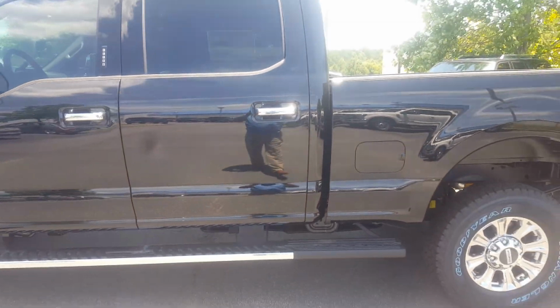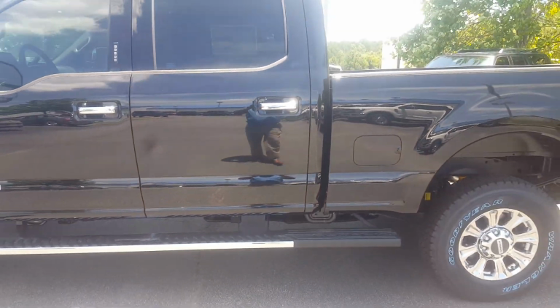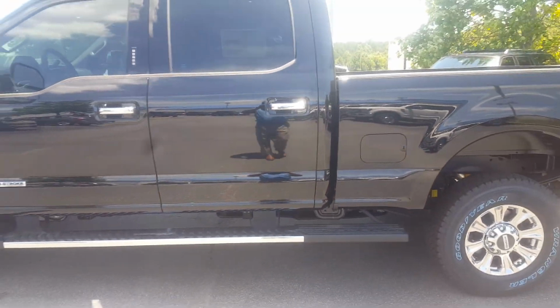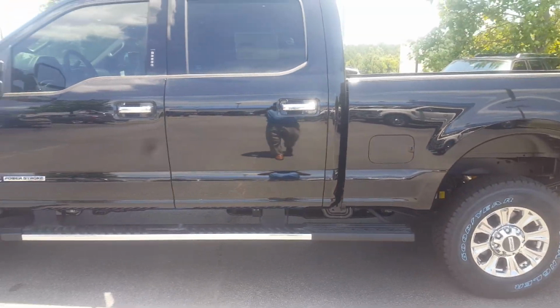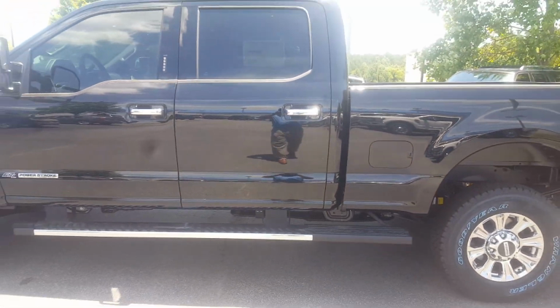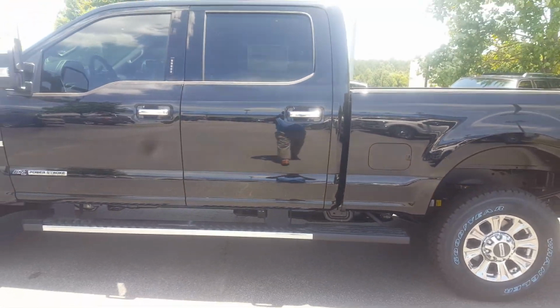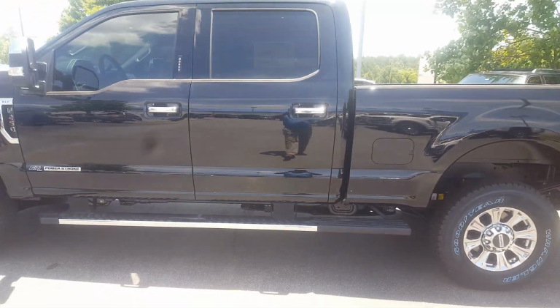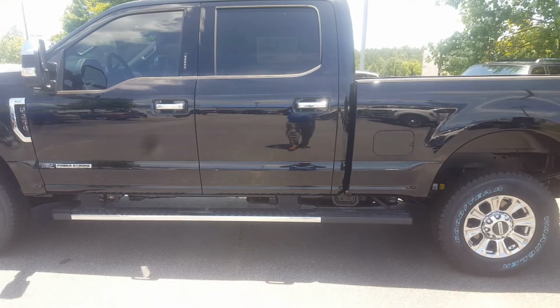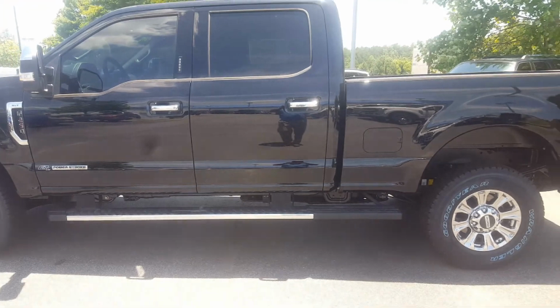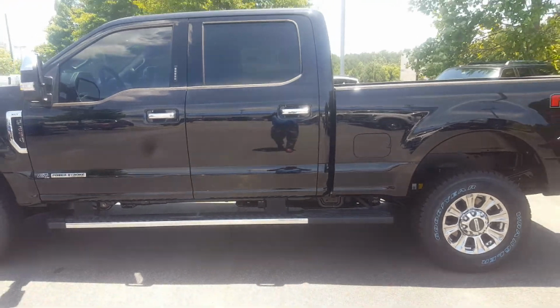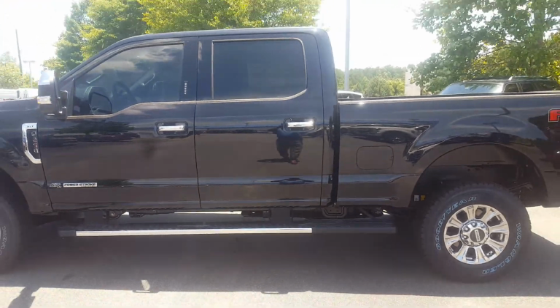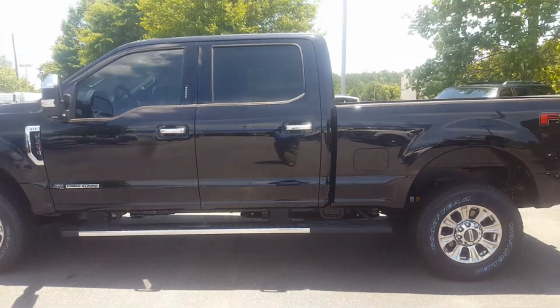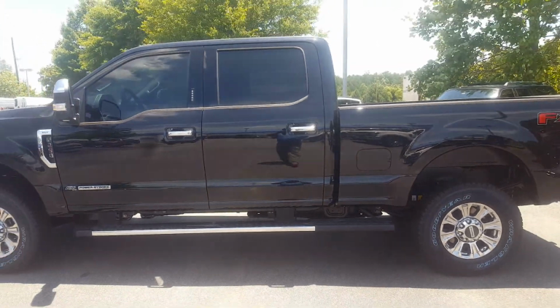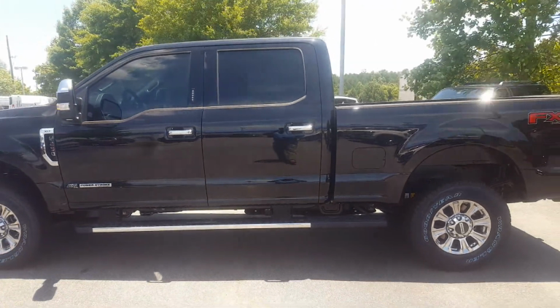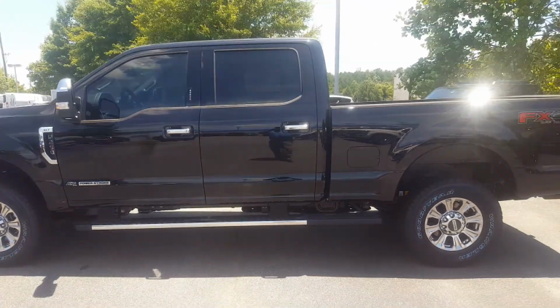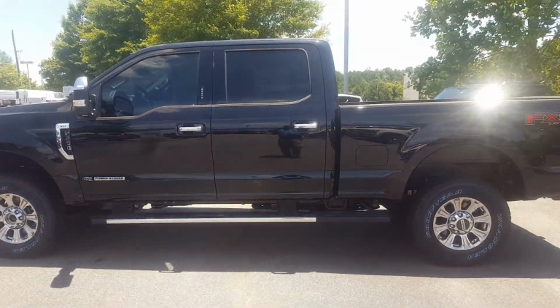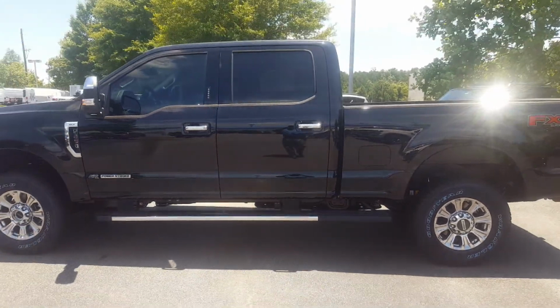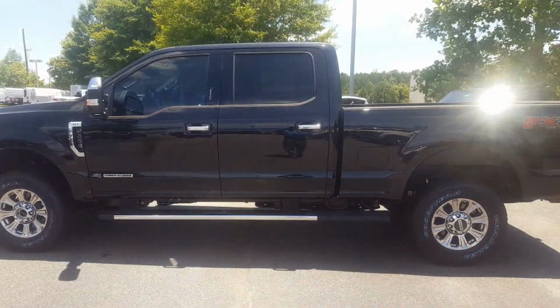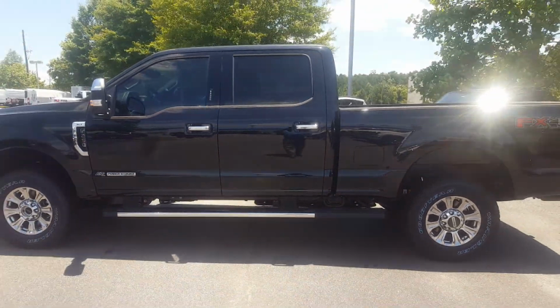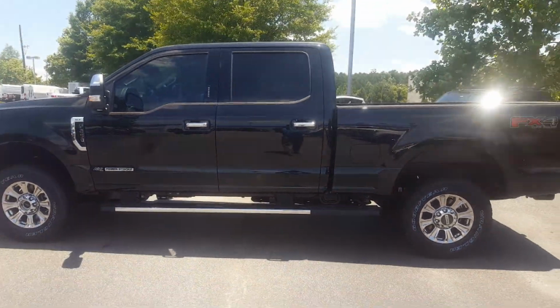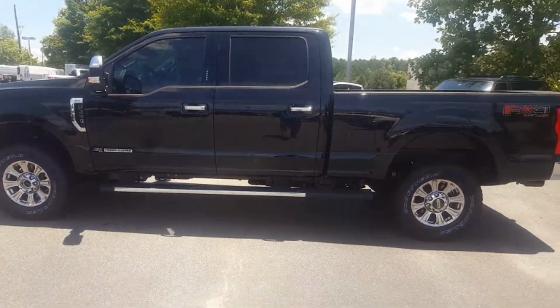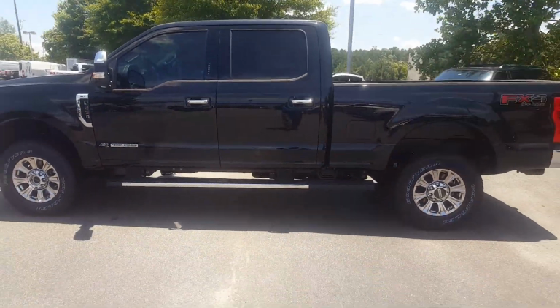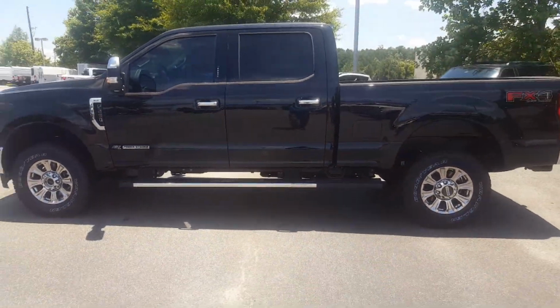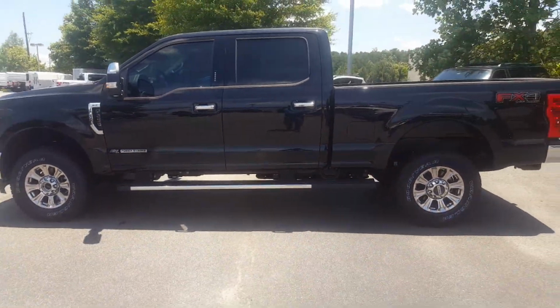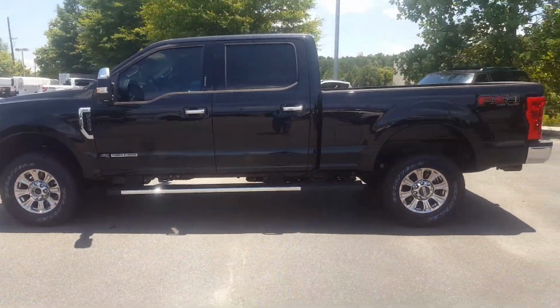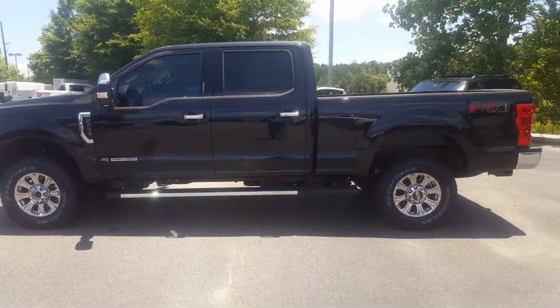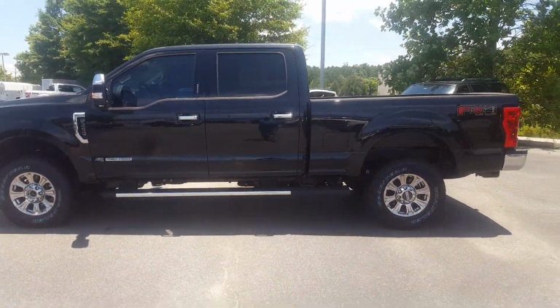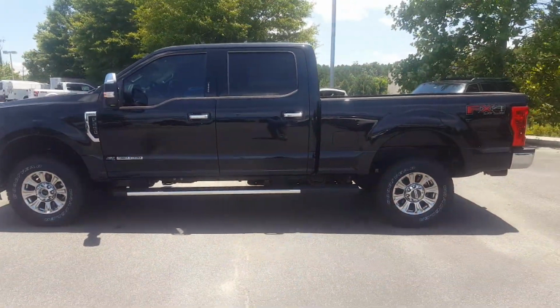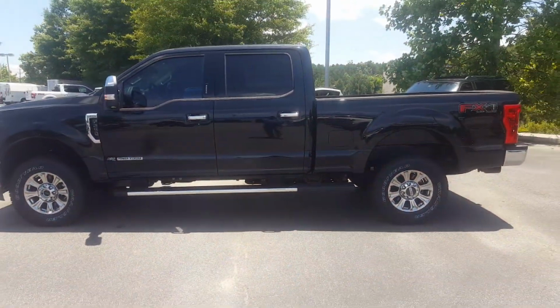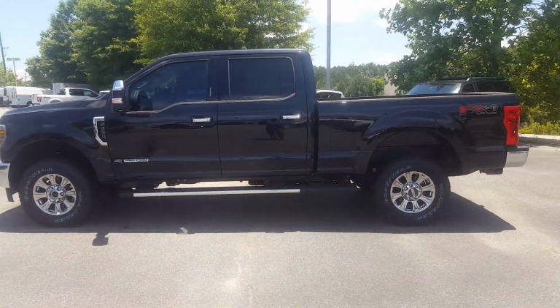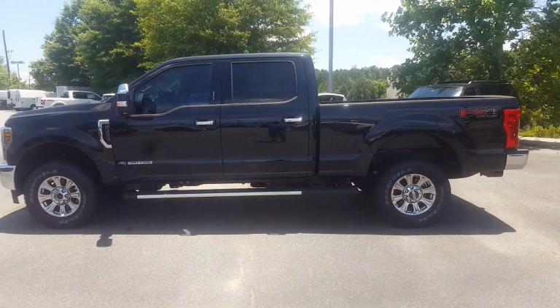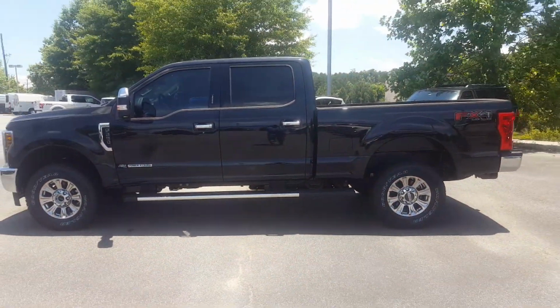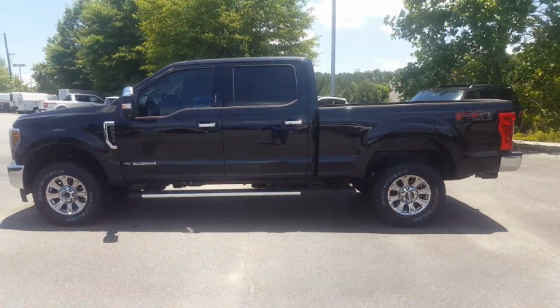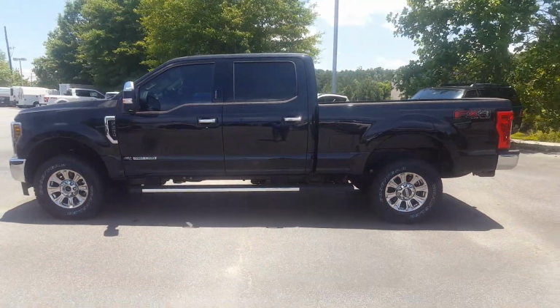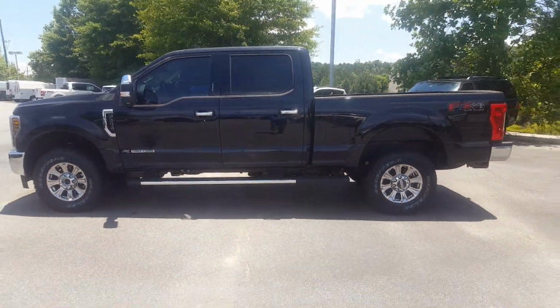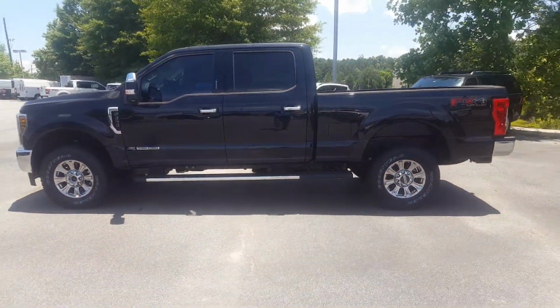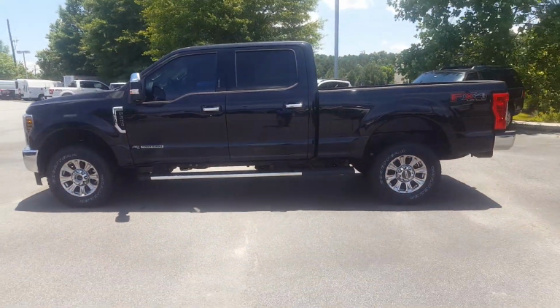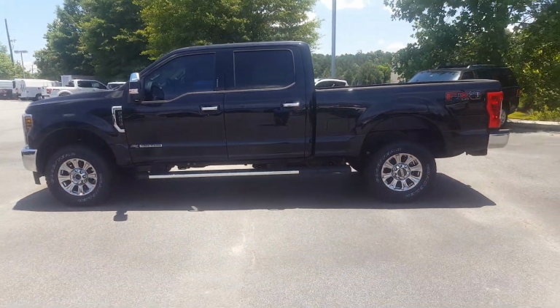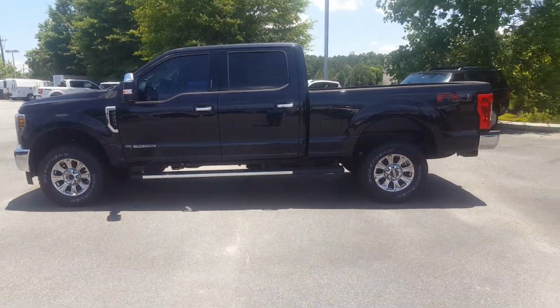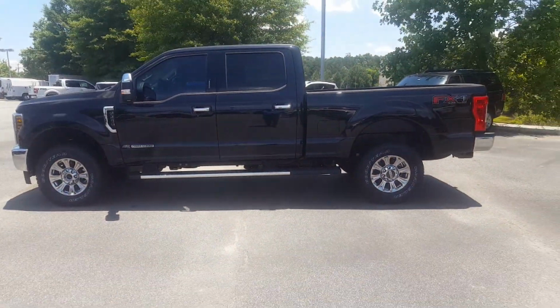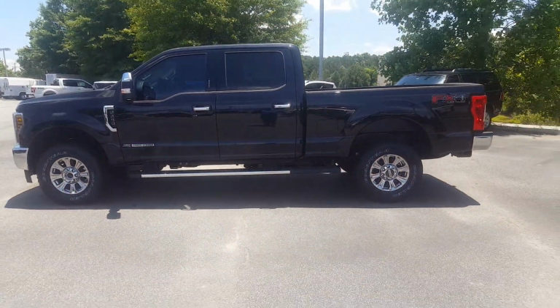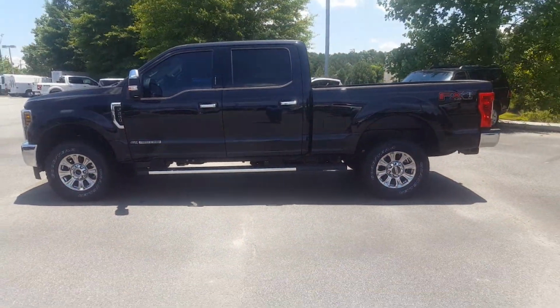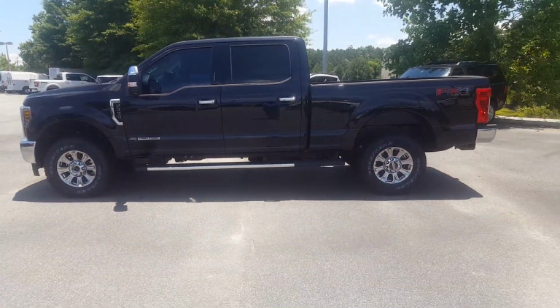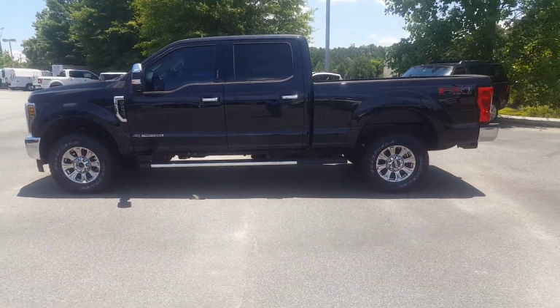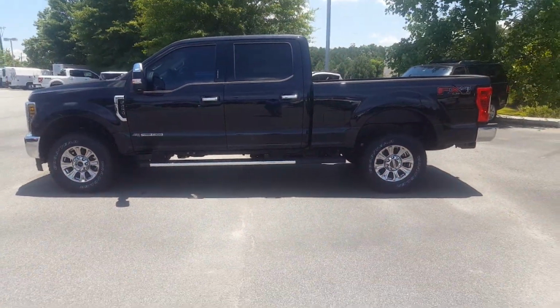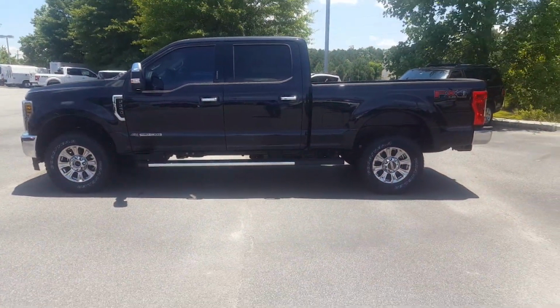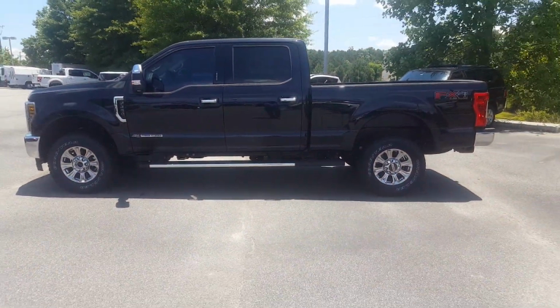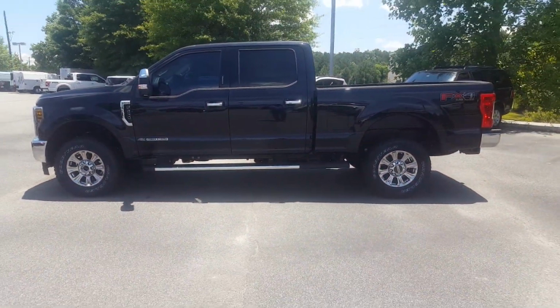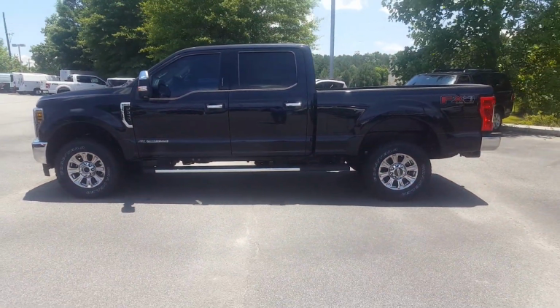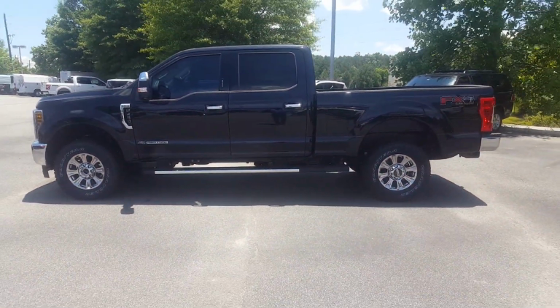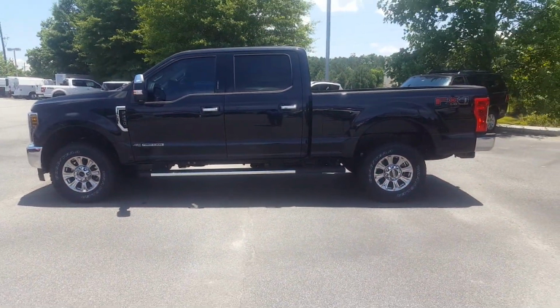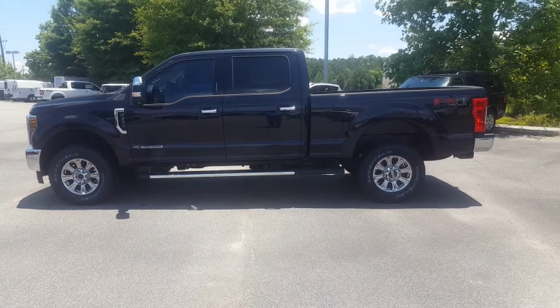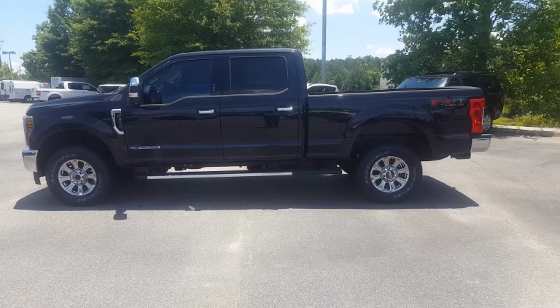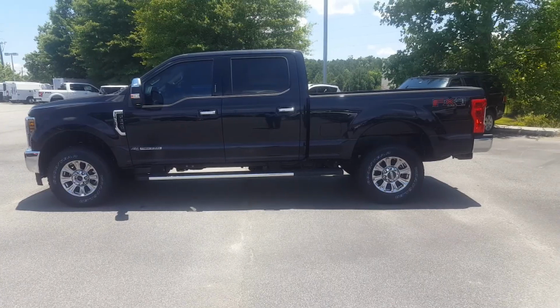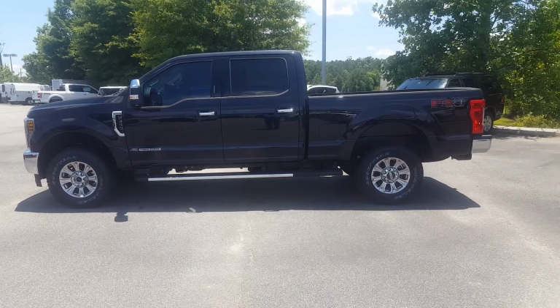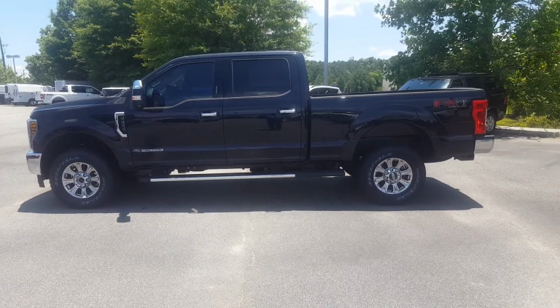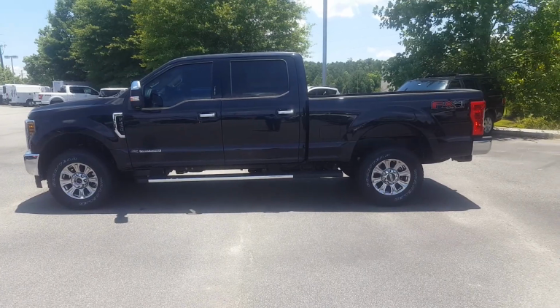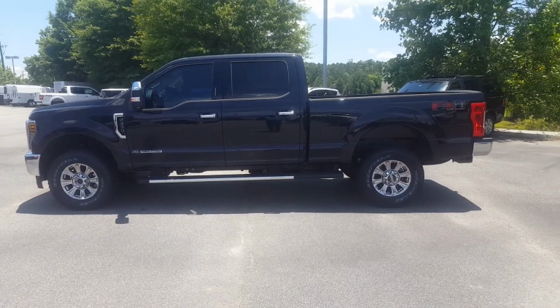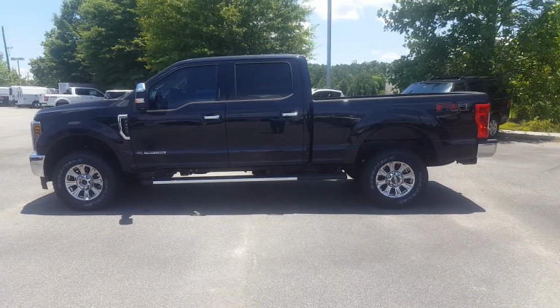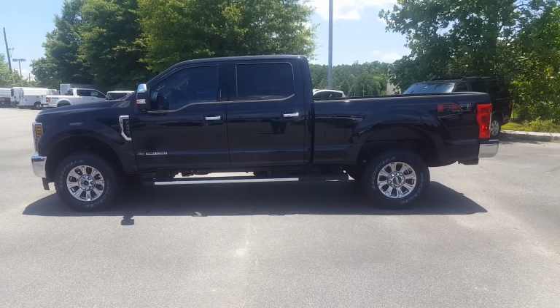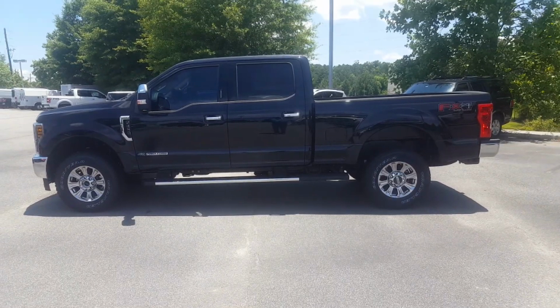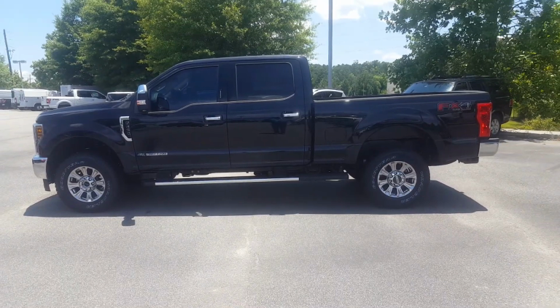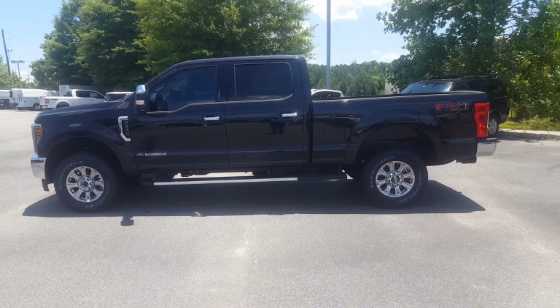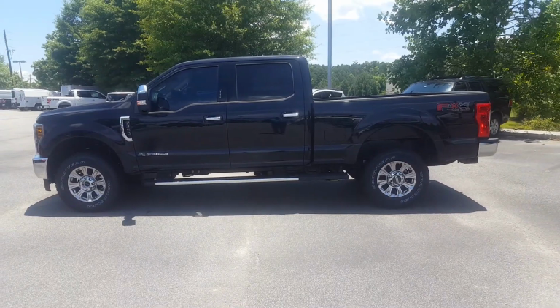This vehicle is available for test drive and purchase. Please give me a call at 678-578-9390. Thanks.